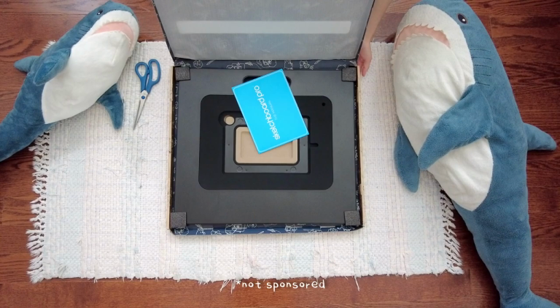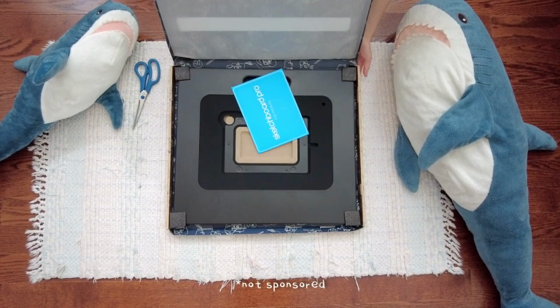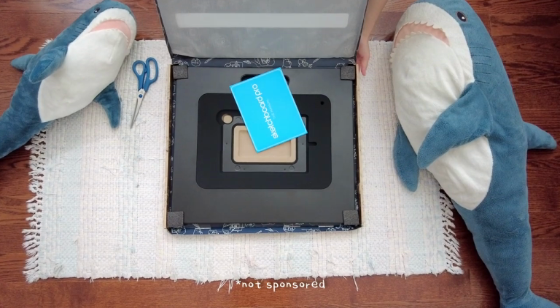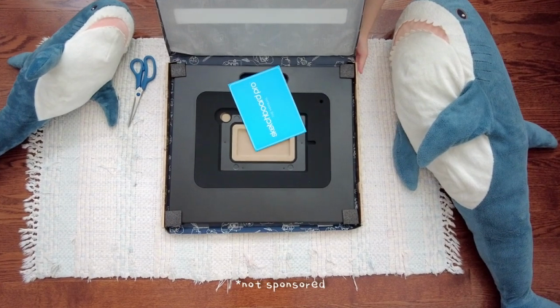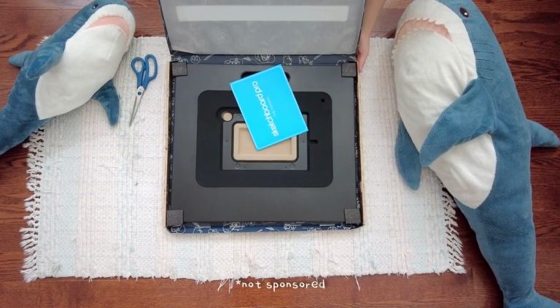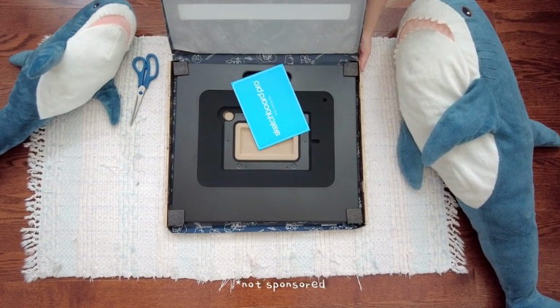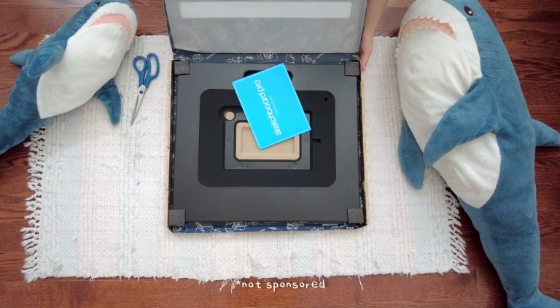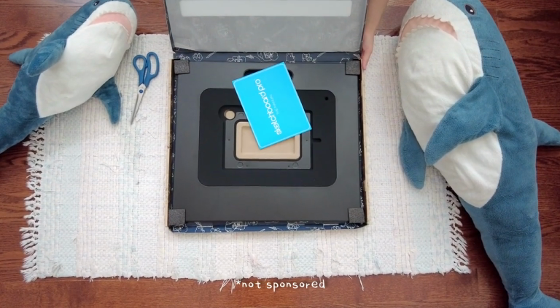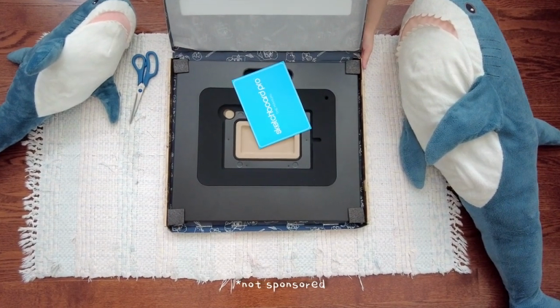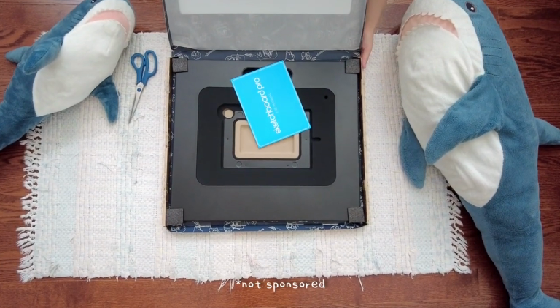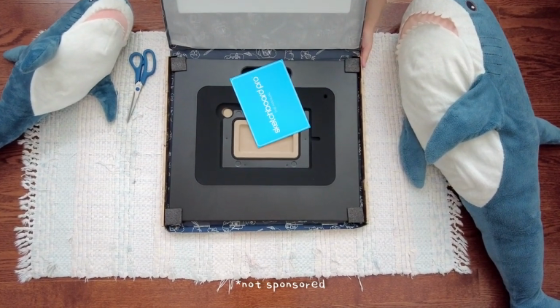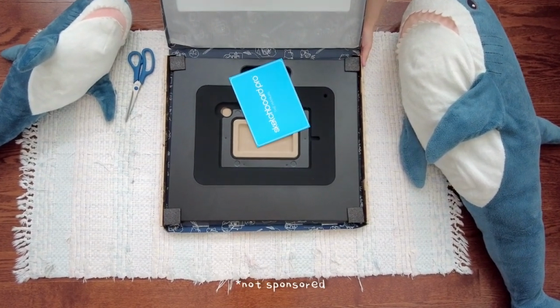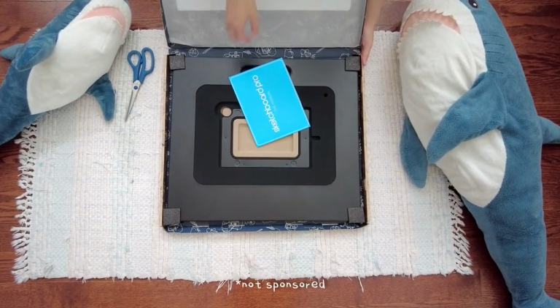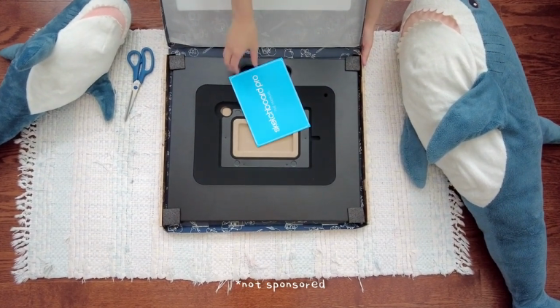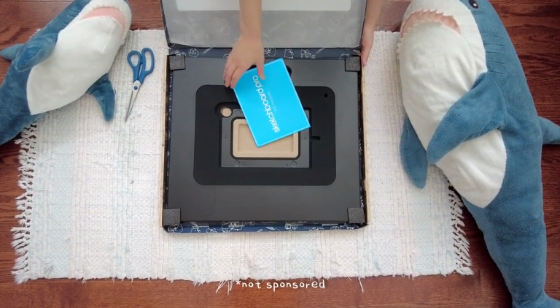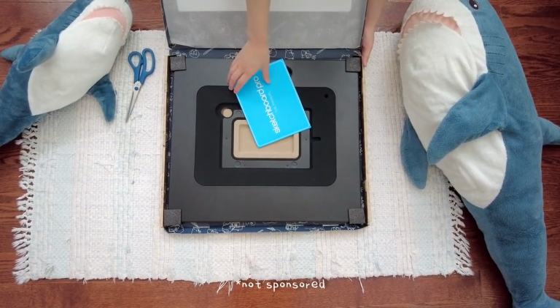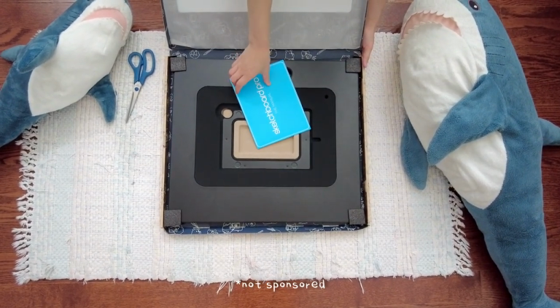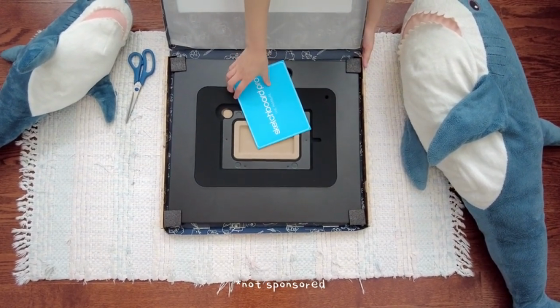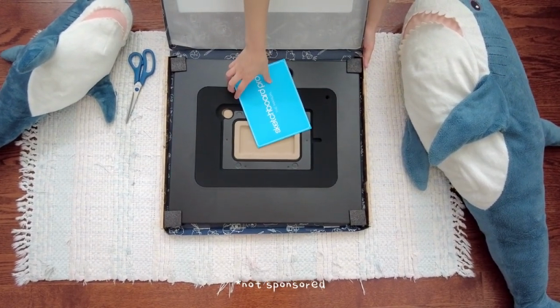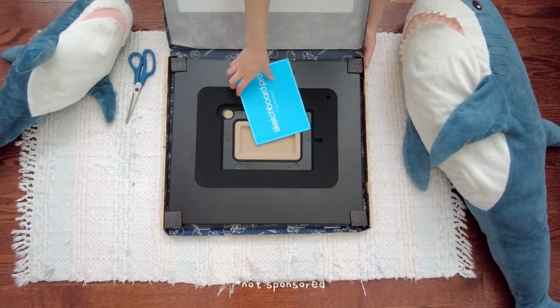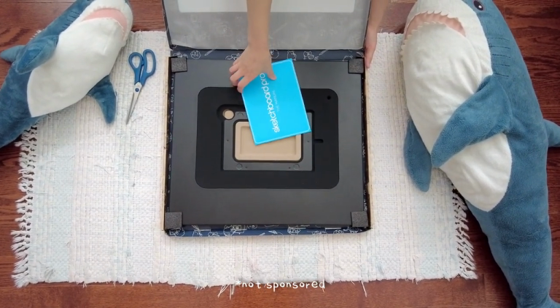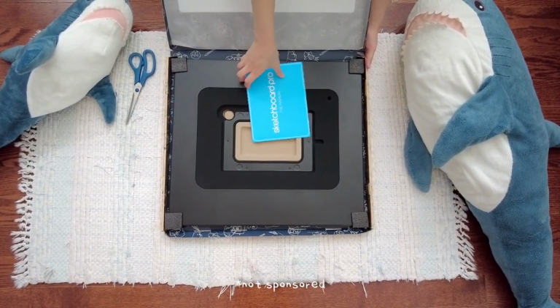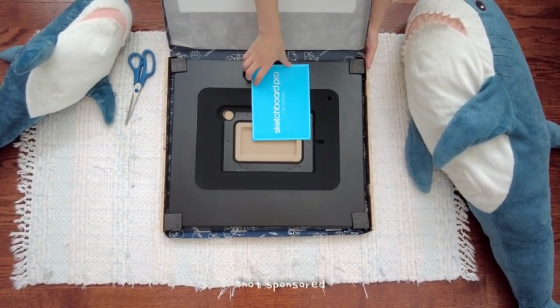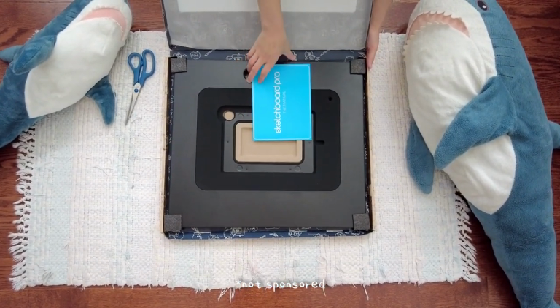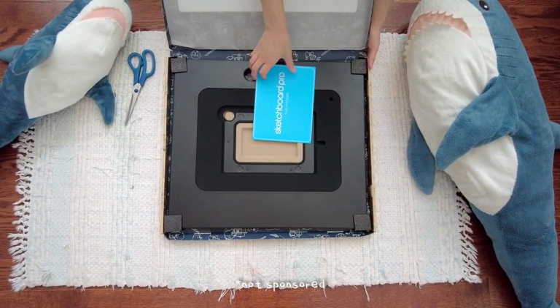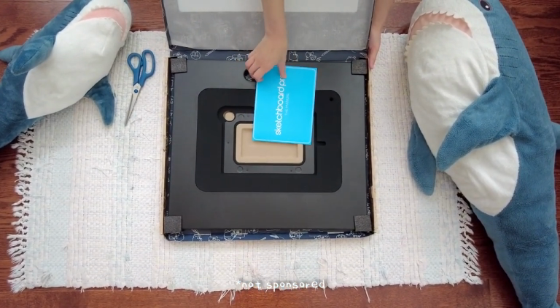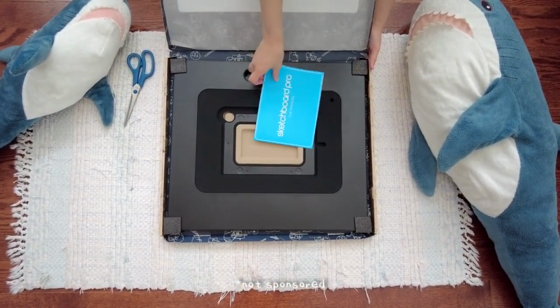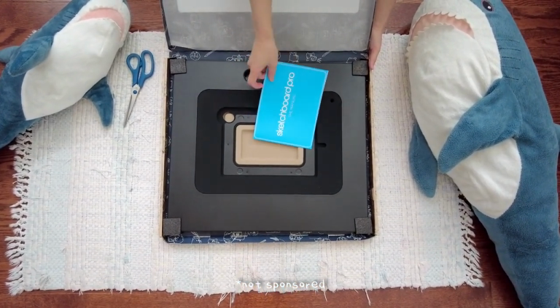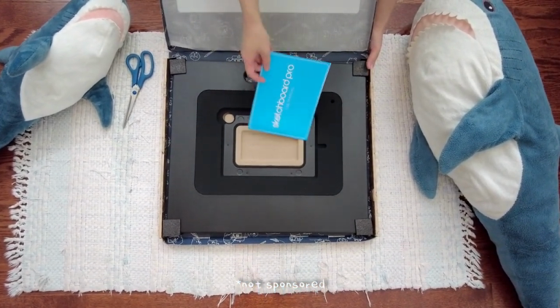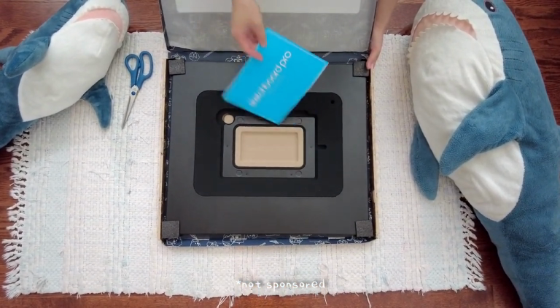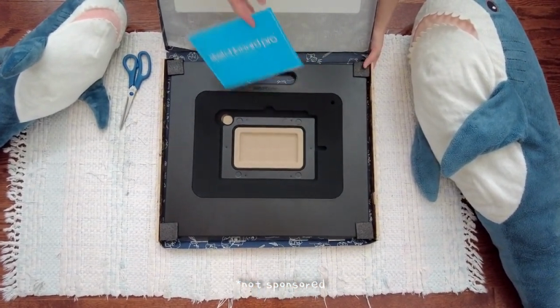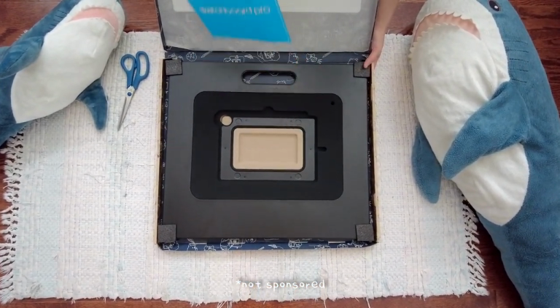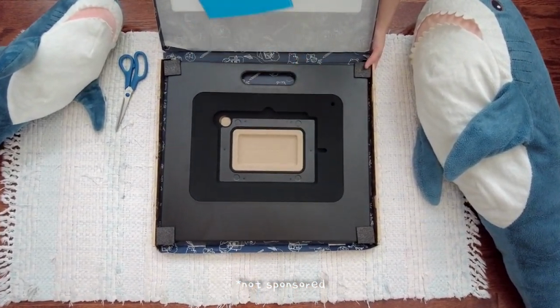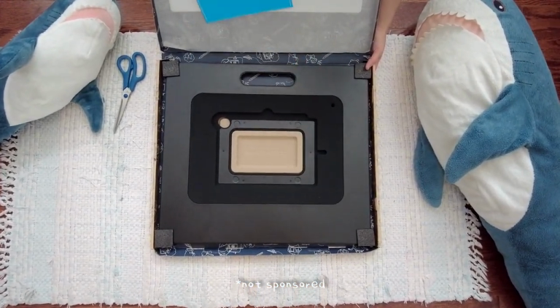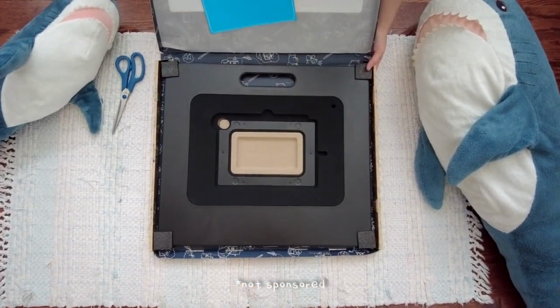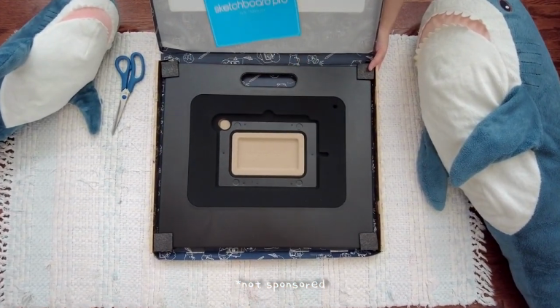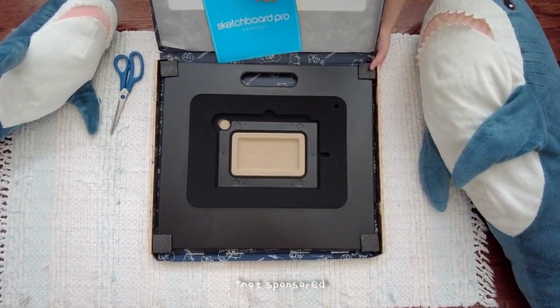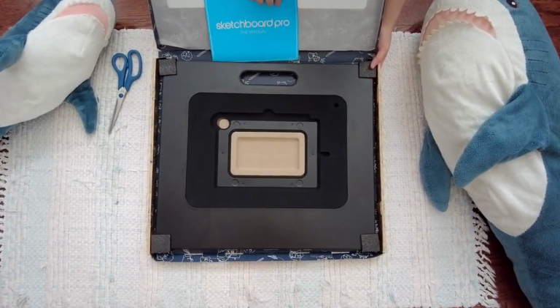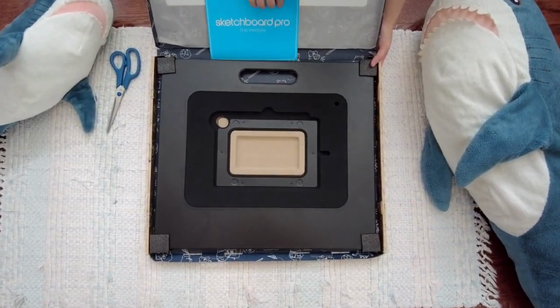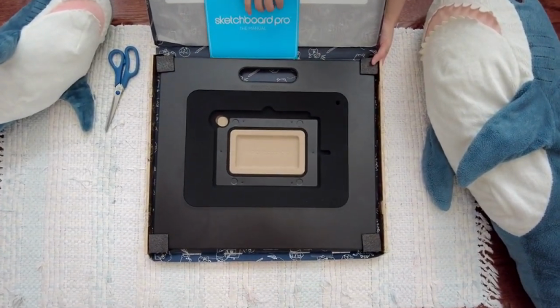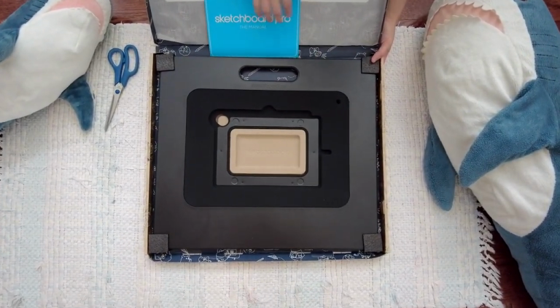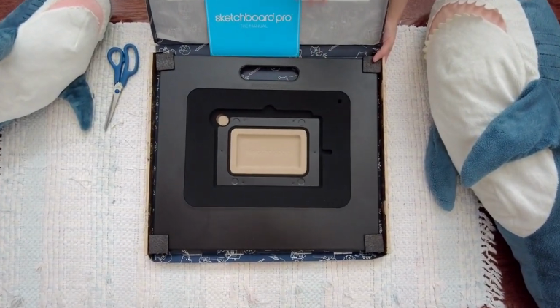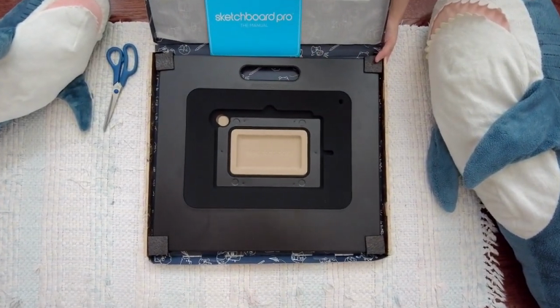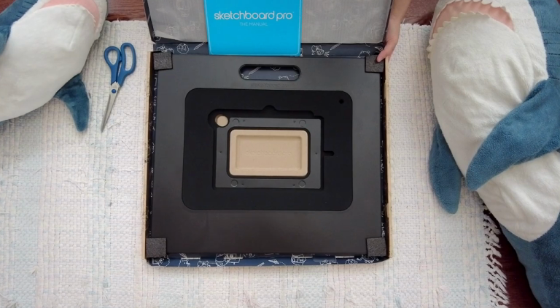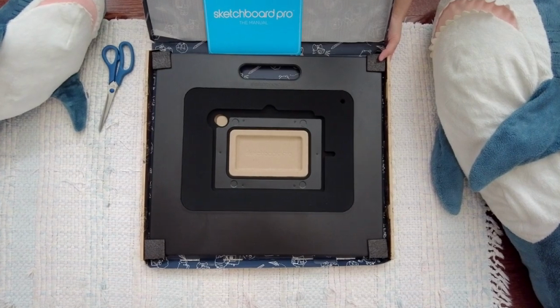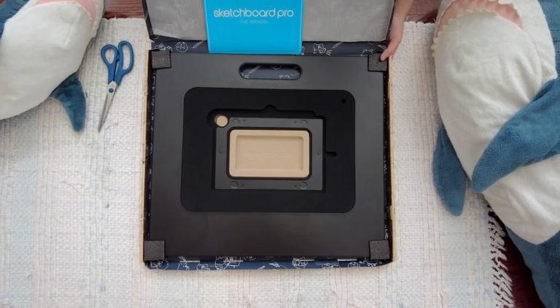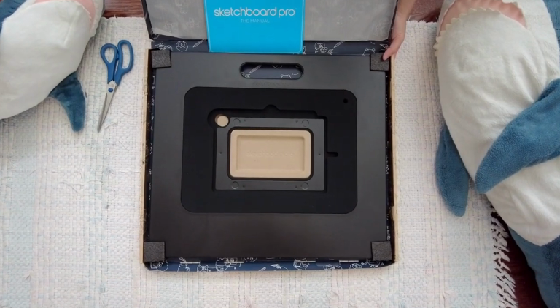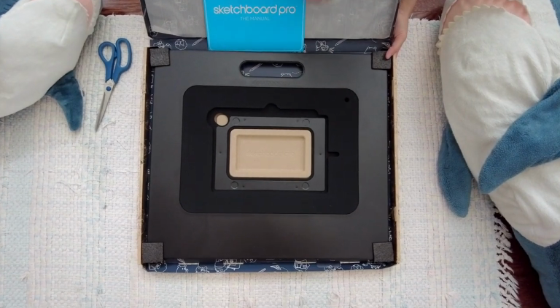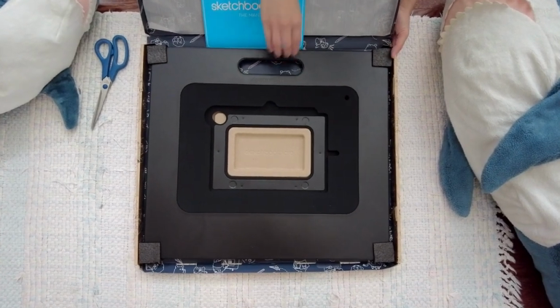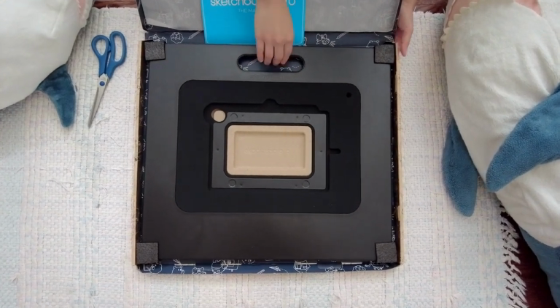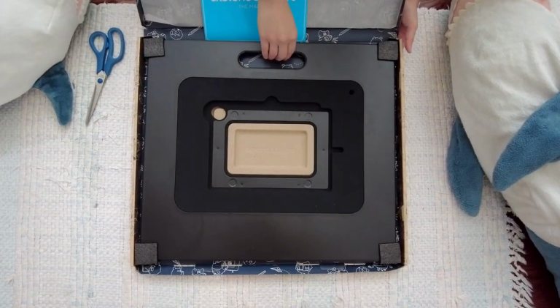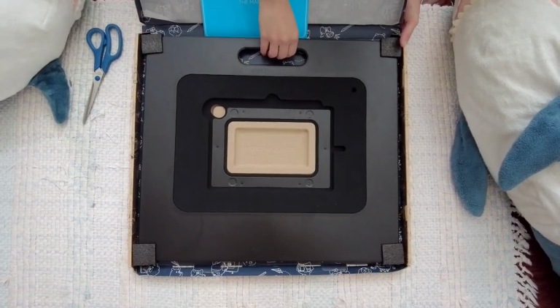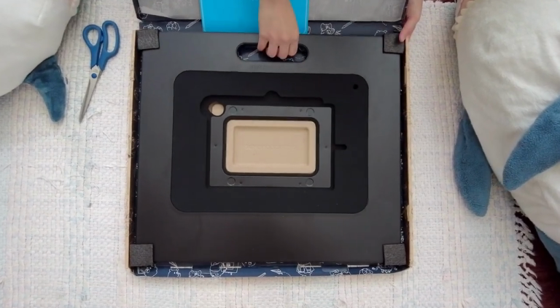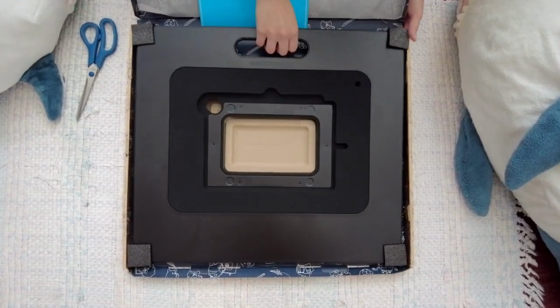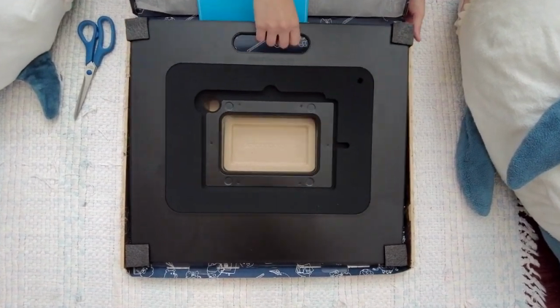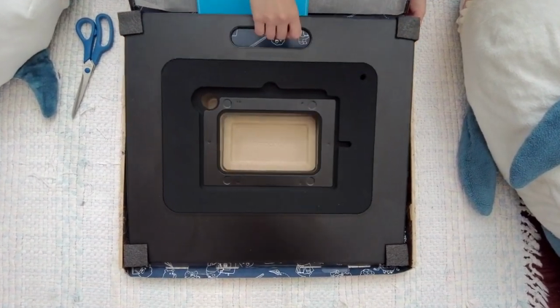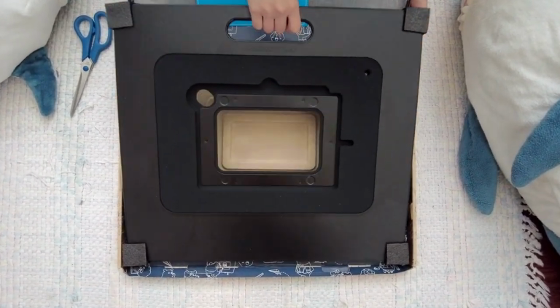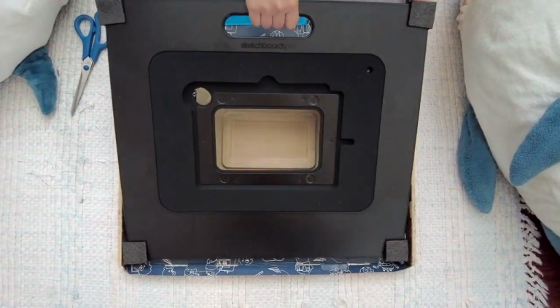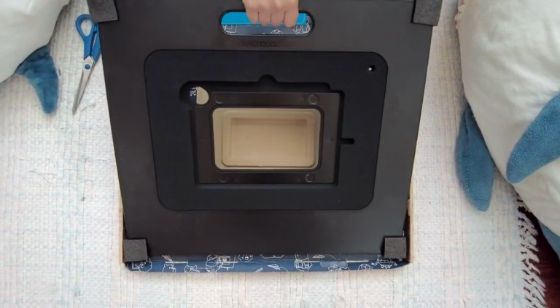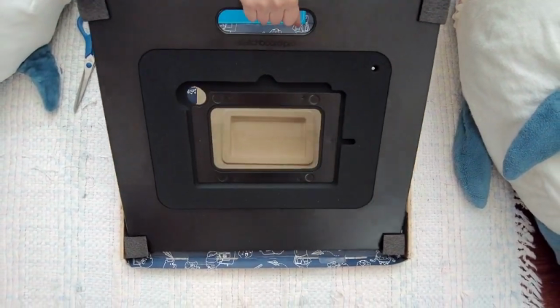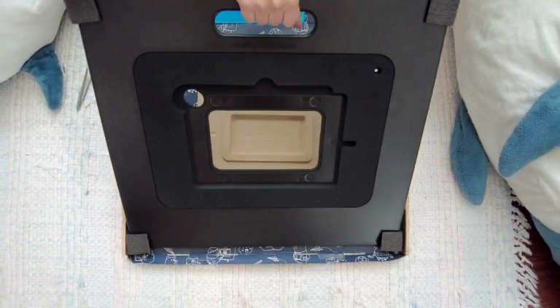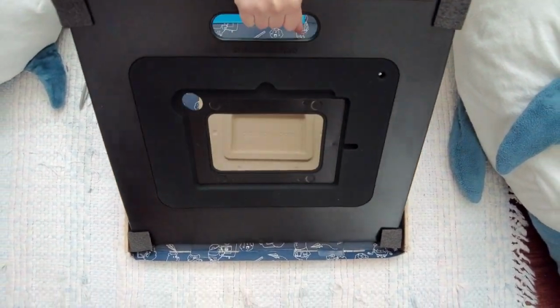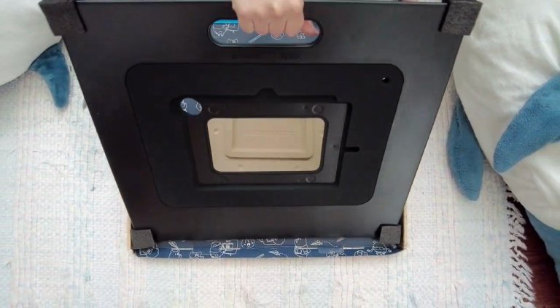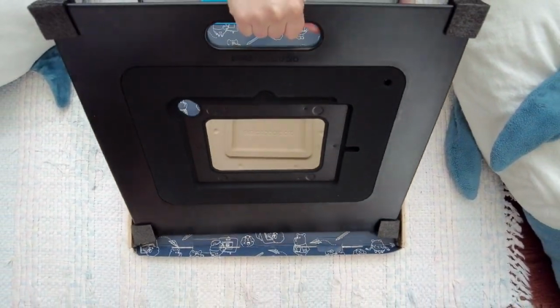Hi everyone, I hope you have been well. It's been a while. We are starting off the vlog with a new tool I got for my iPad.